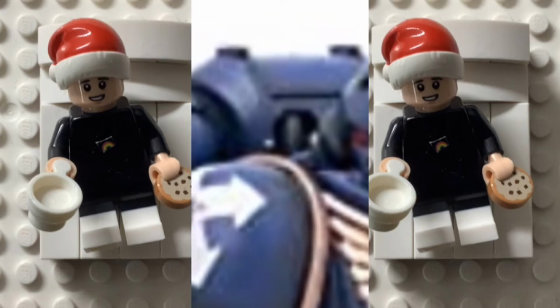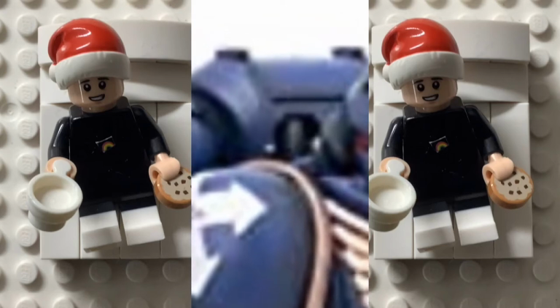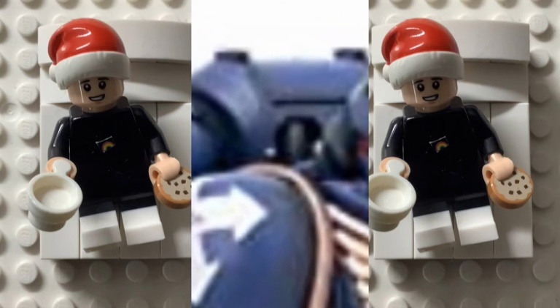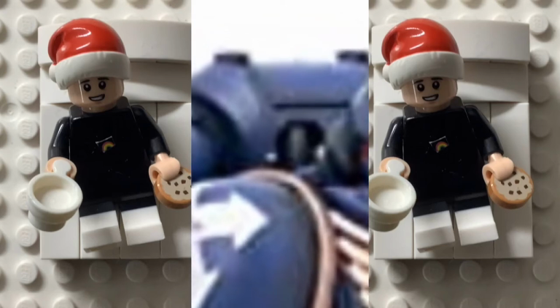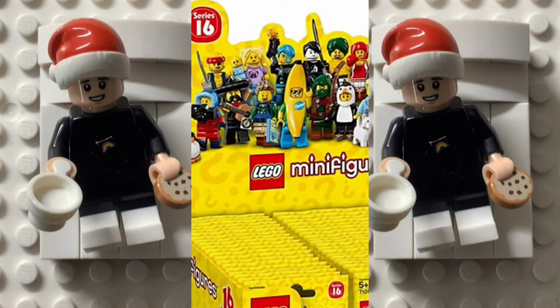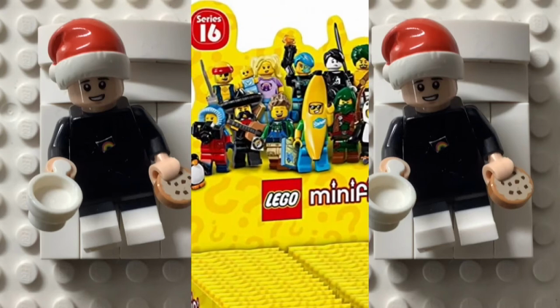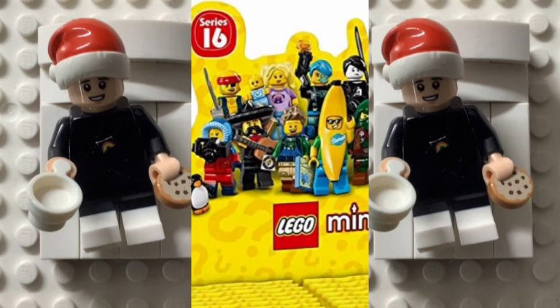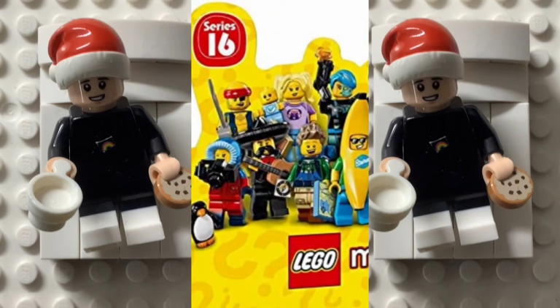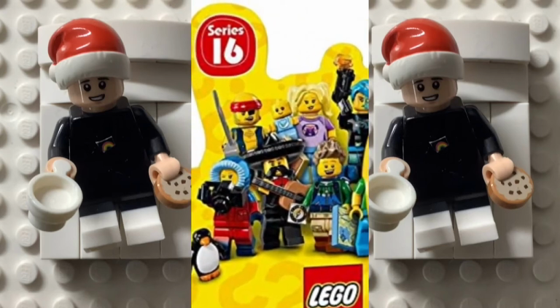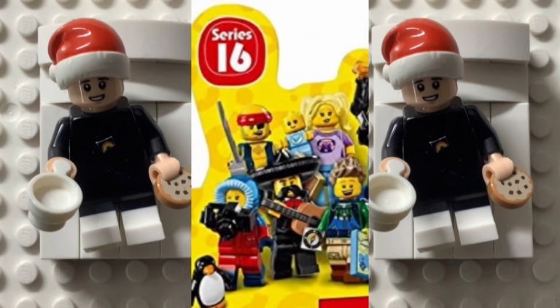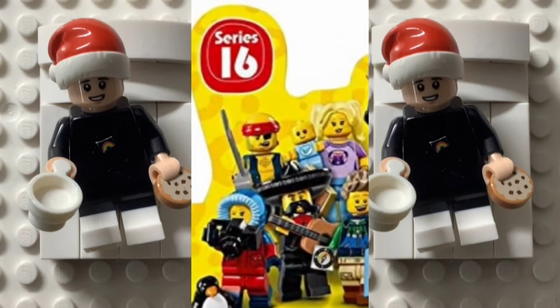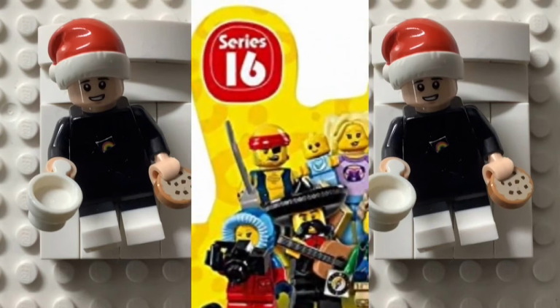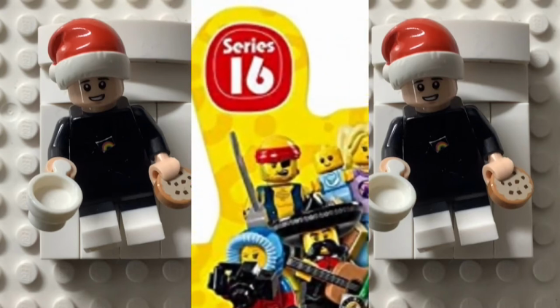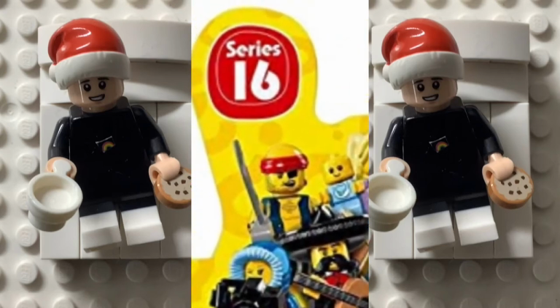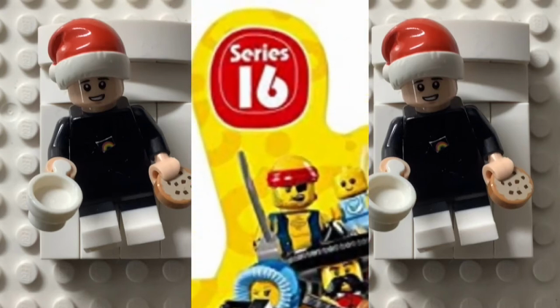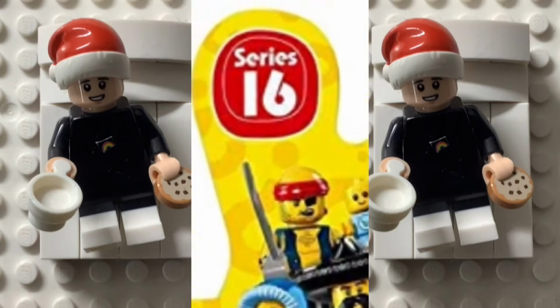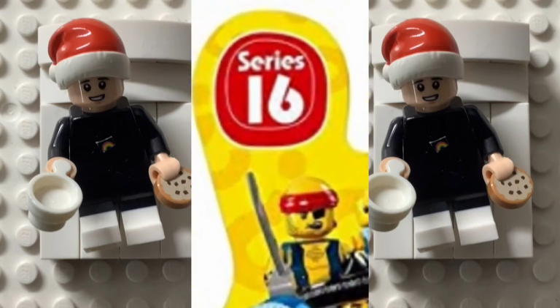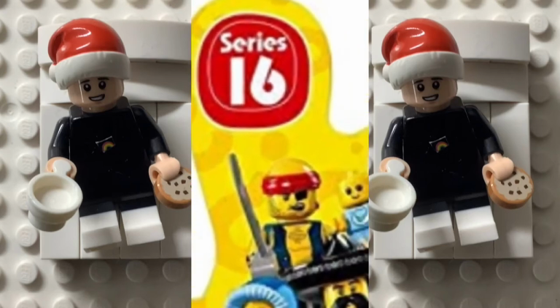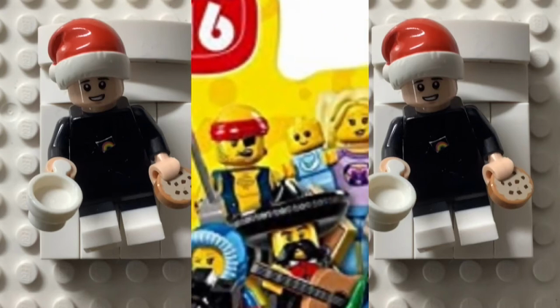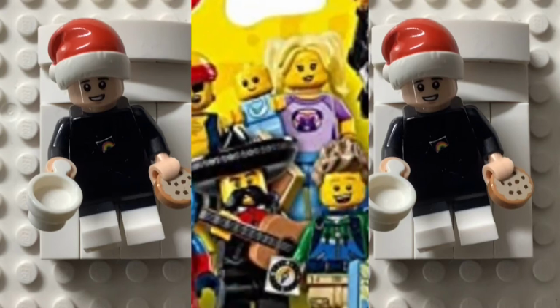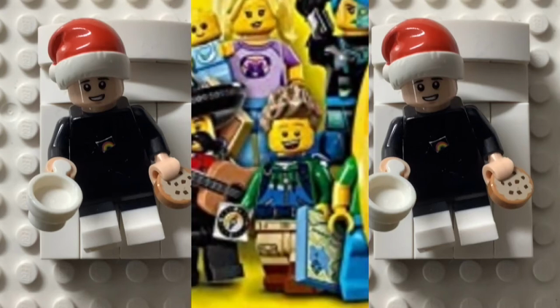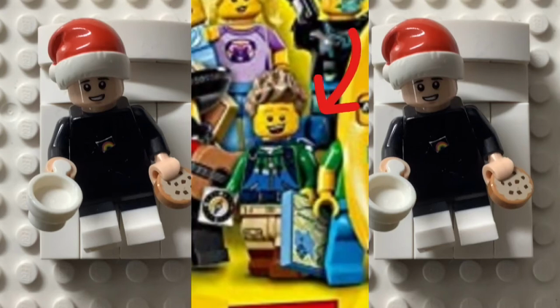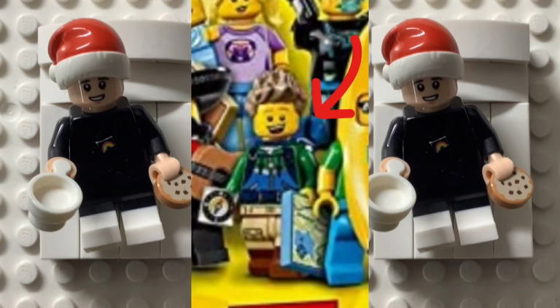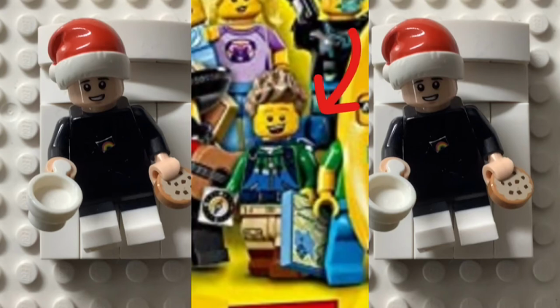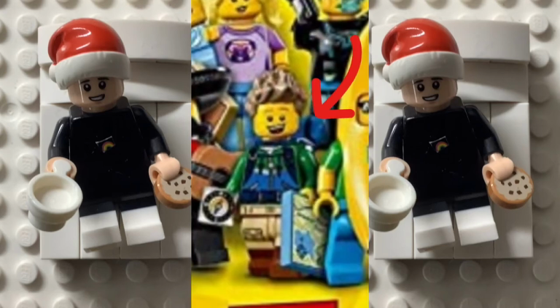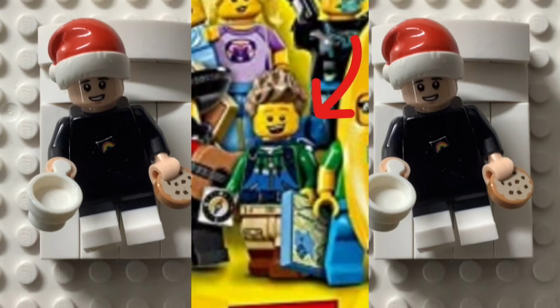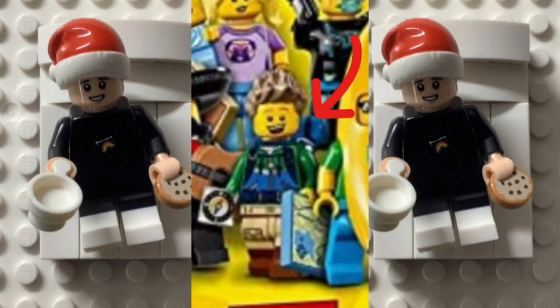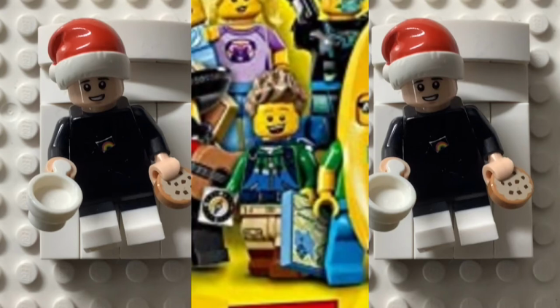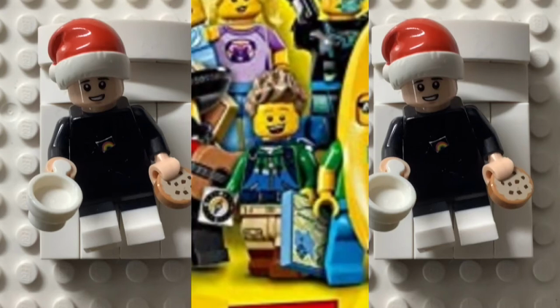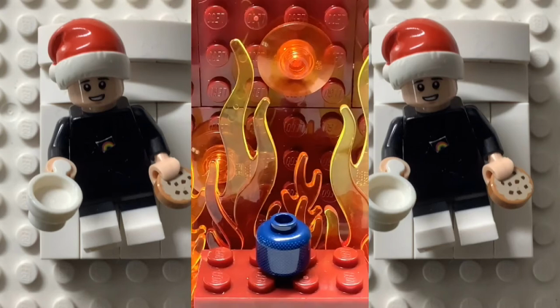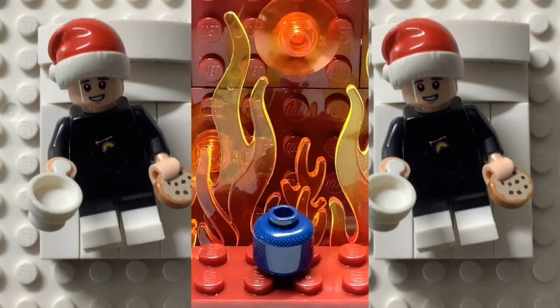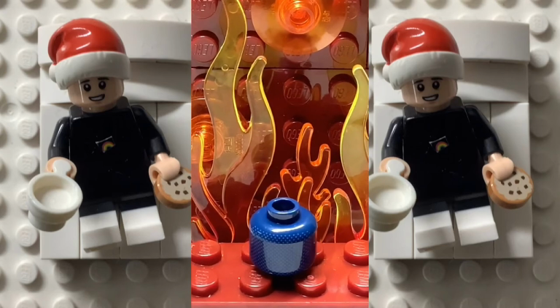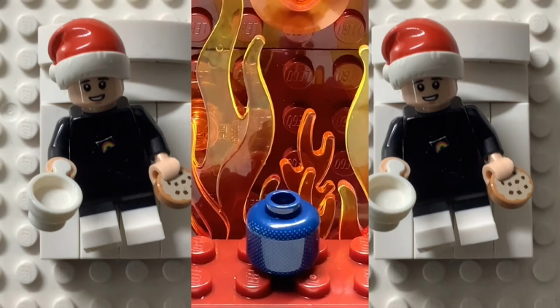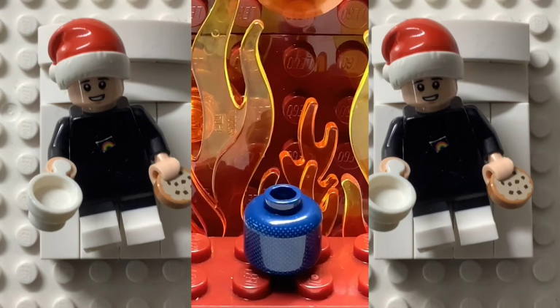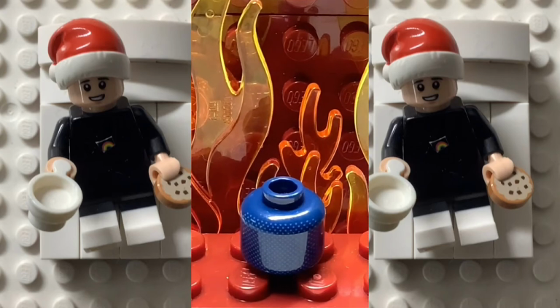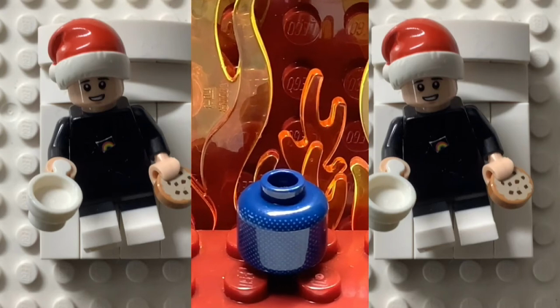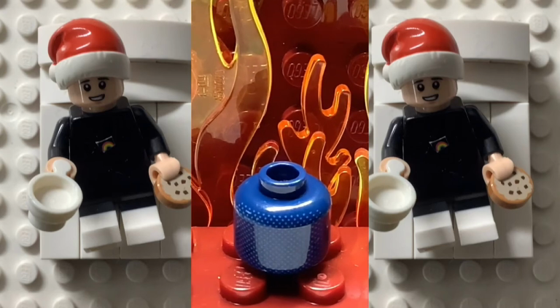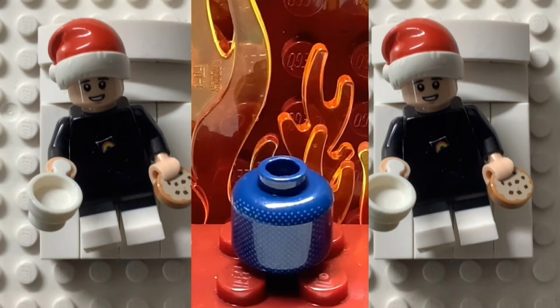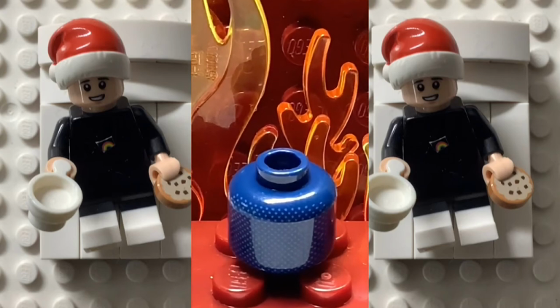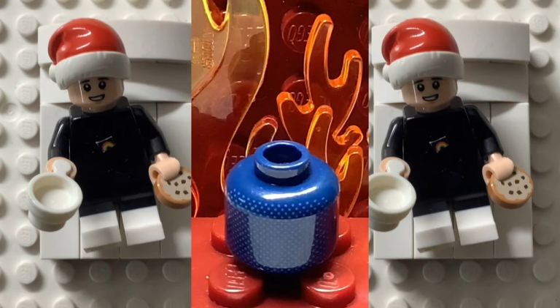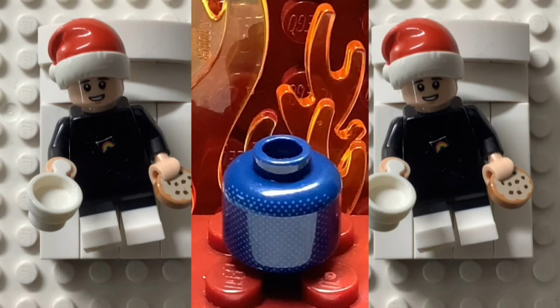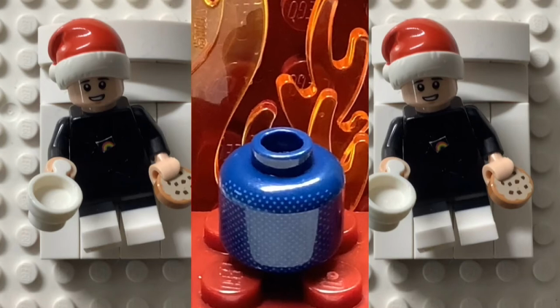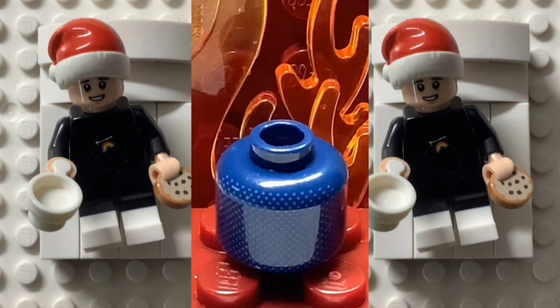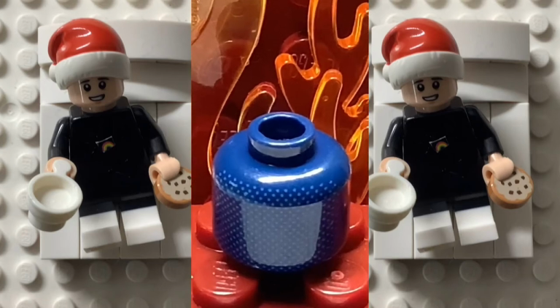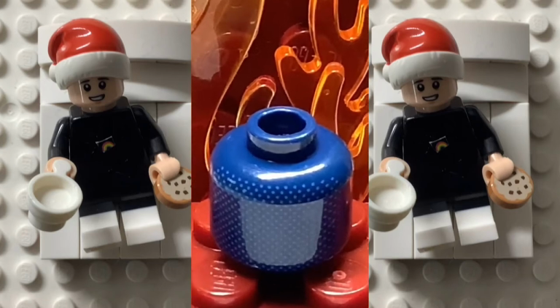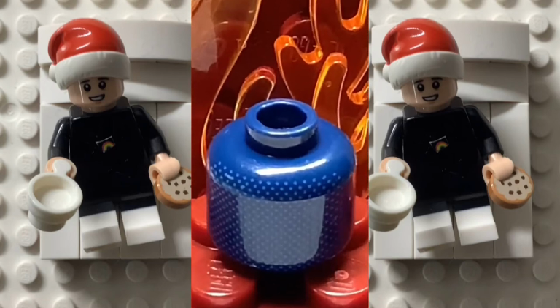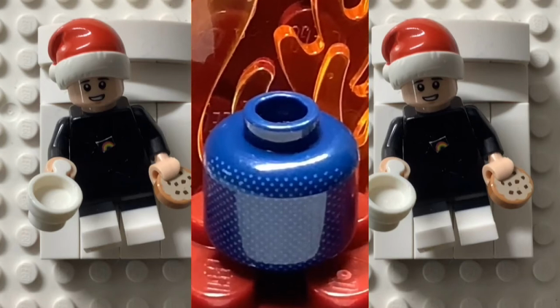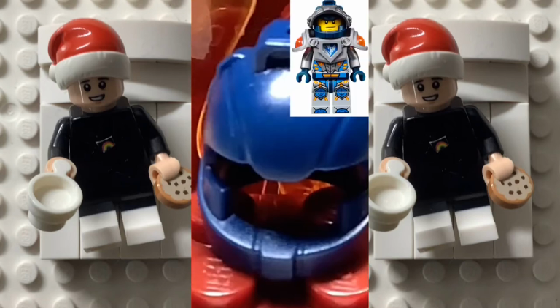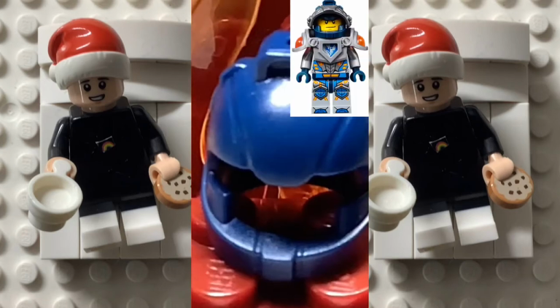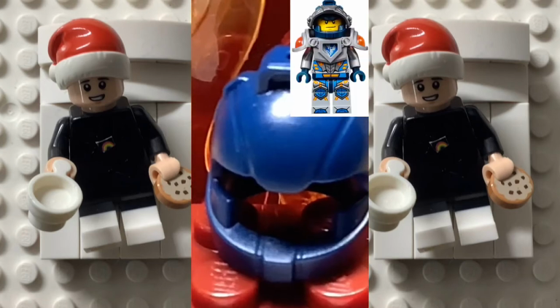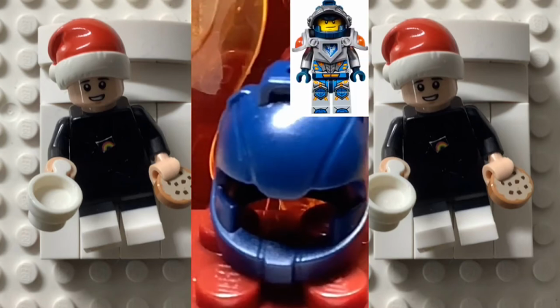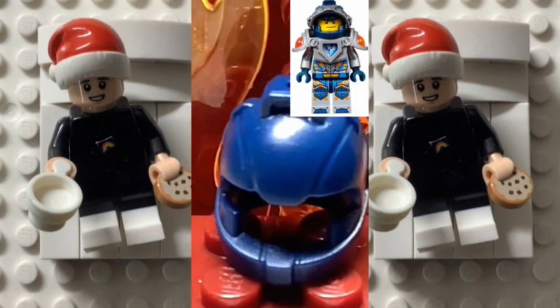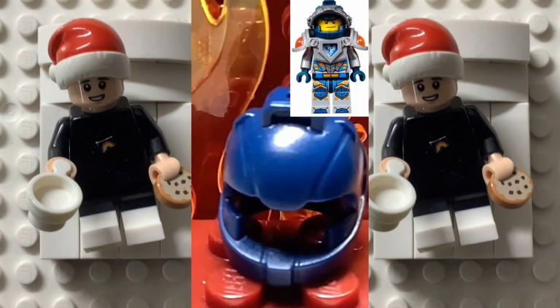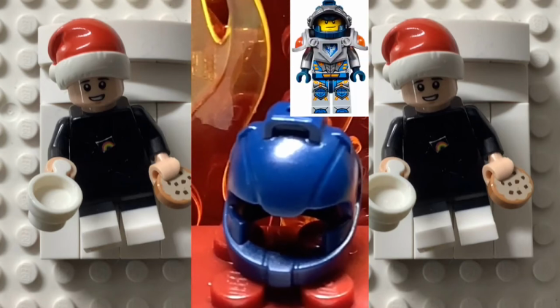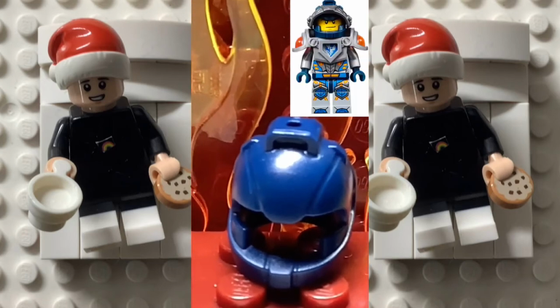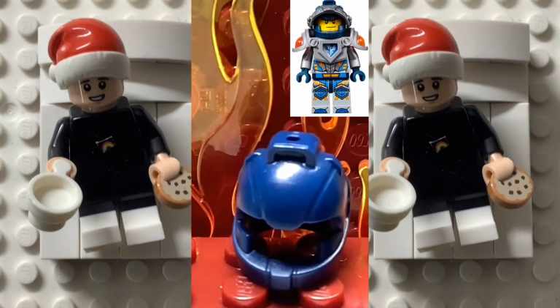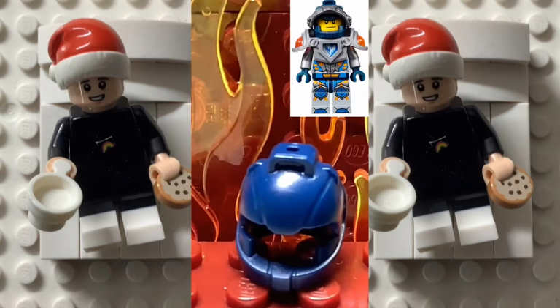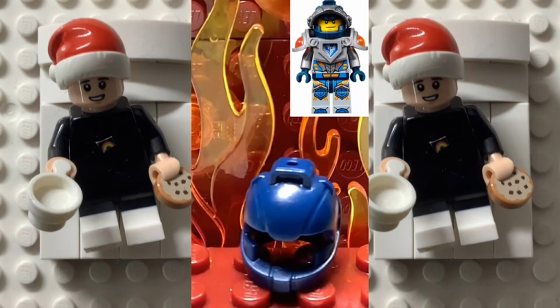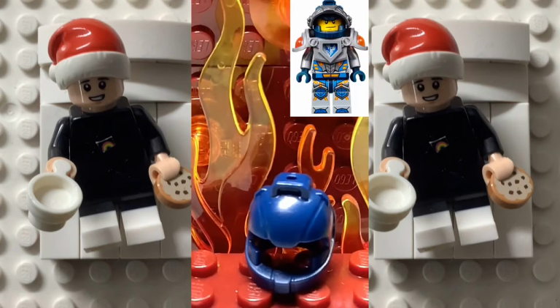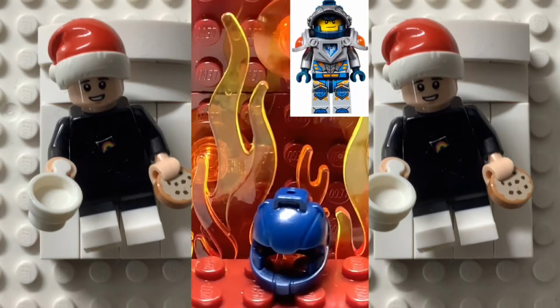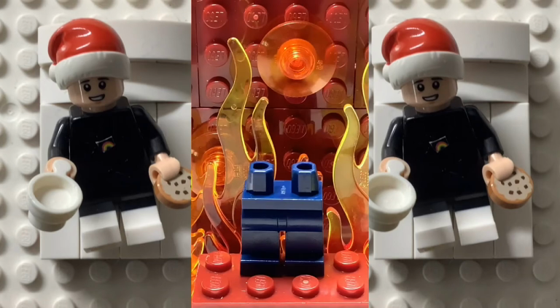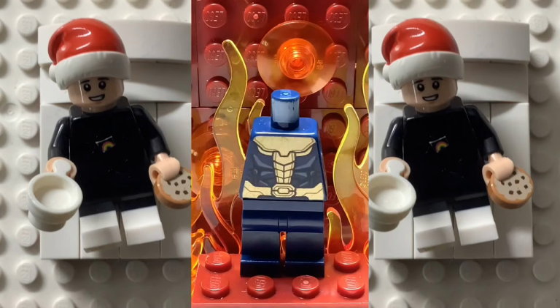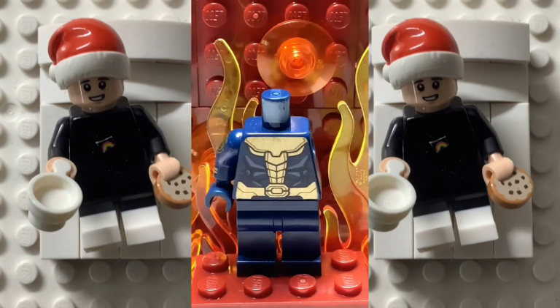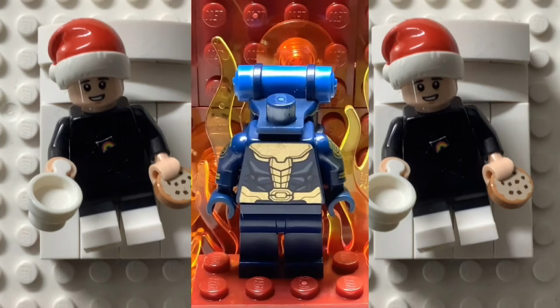To represent the iconic Space Marine jetpack, I used the Series 16 hiker's backpack. Finally, with a dark blue head and a Nexo Knight helmet, the figure was finished.